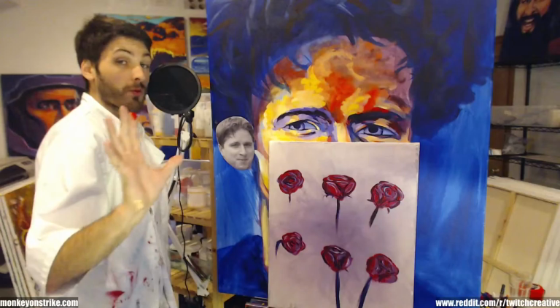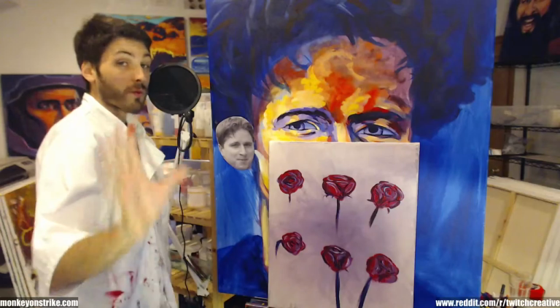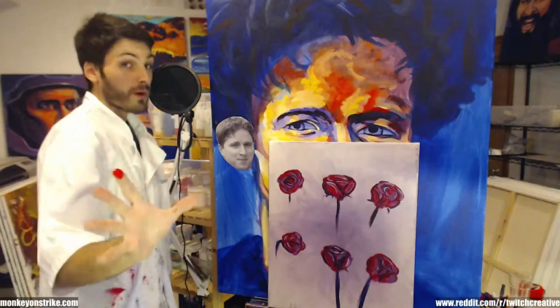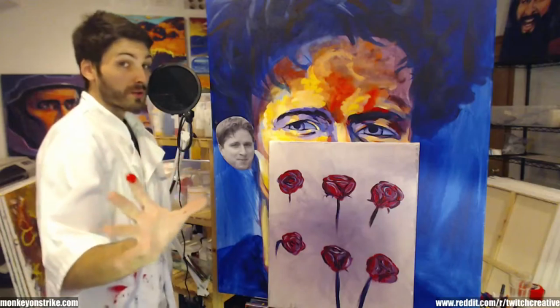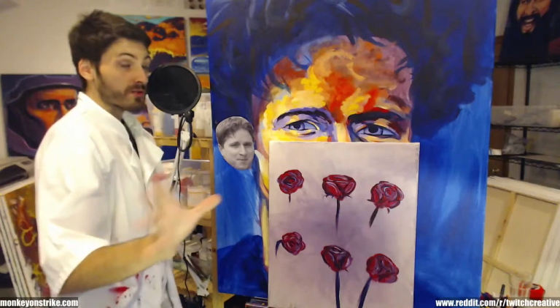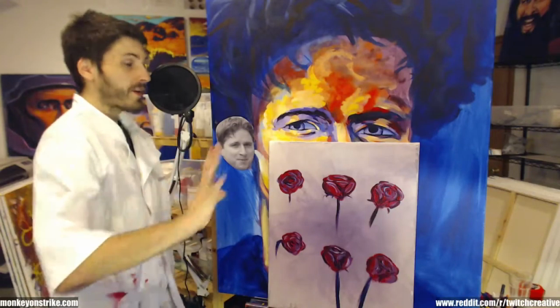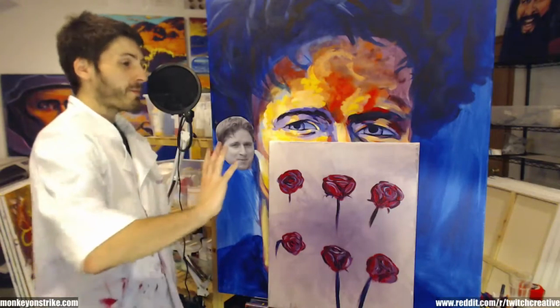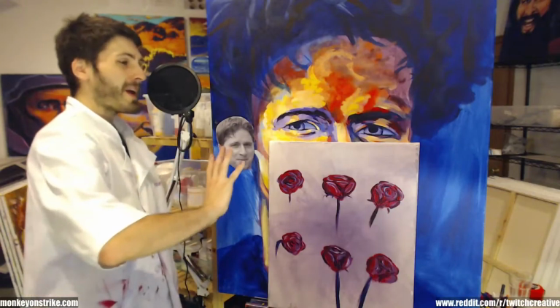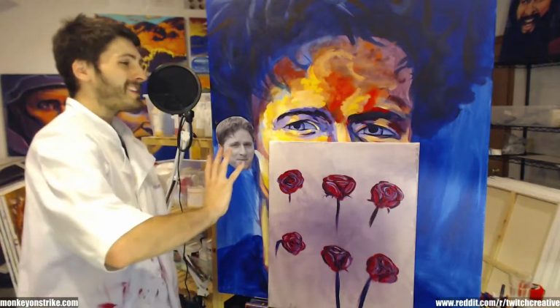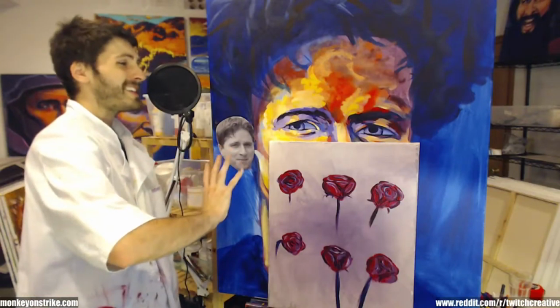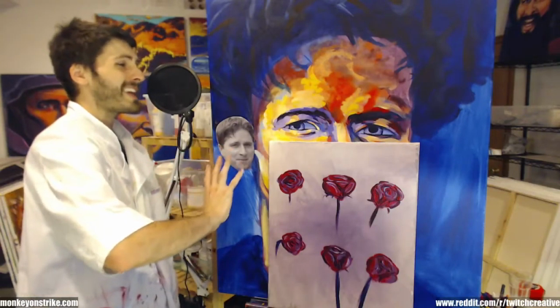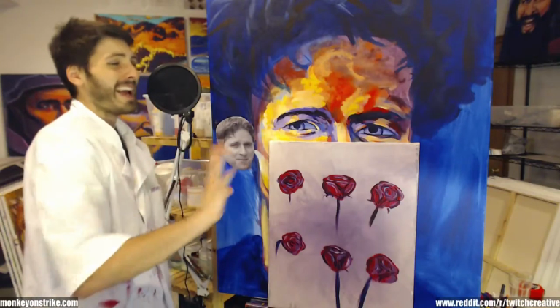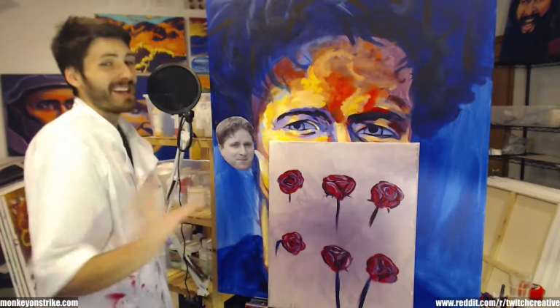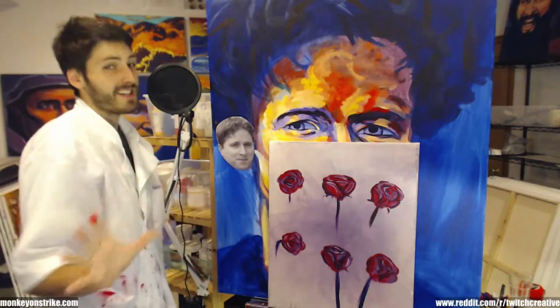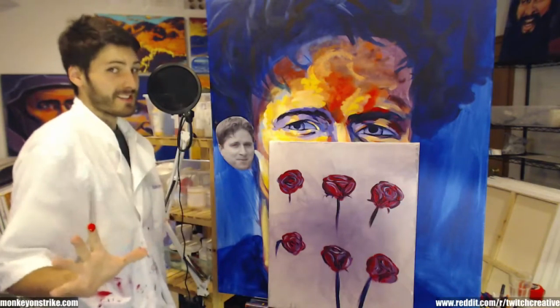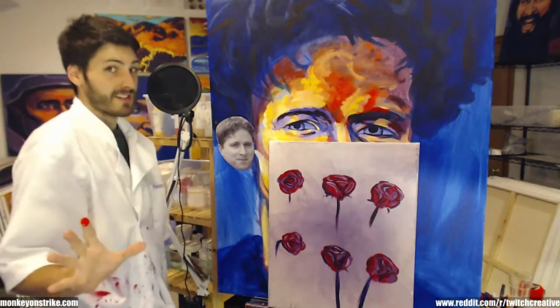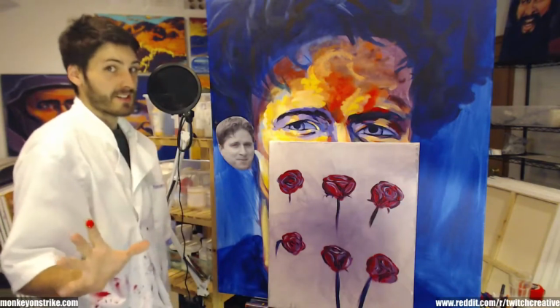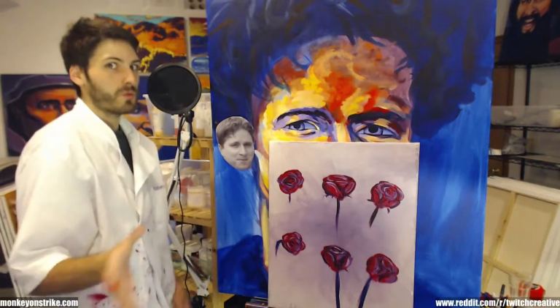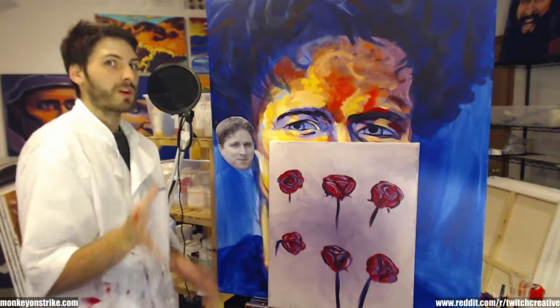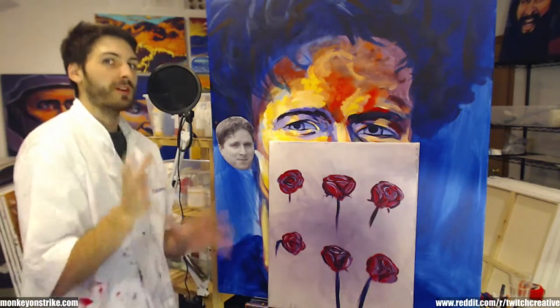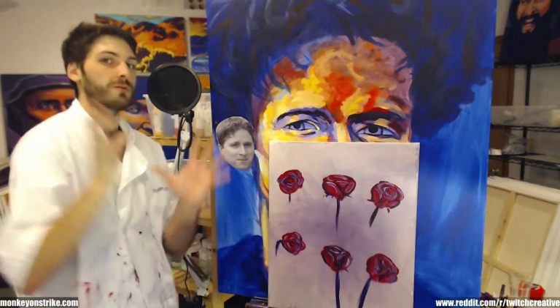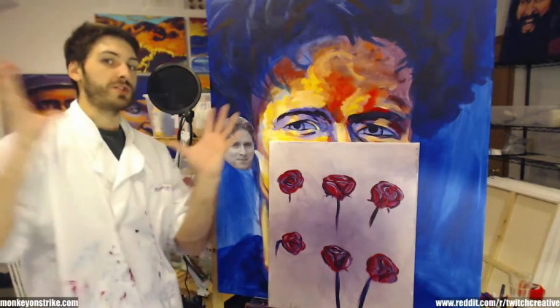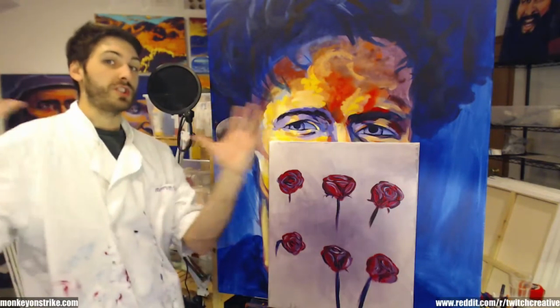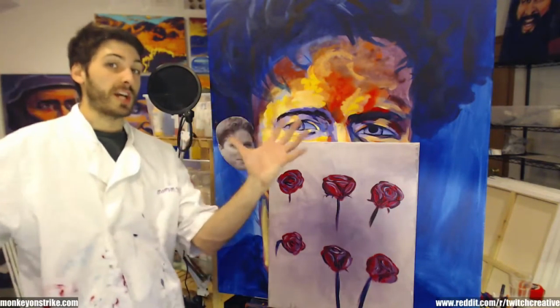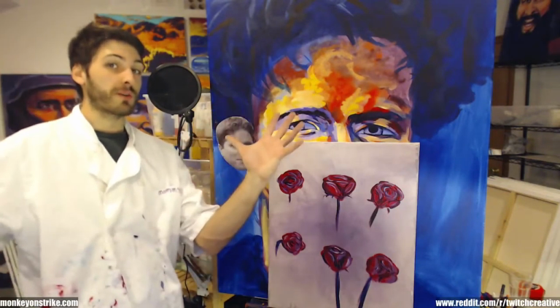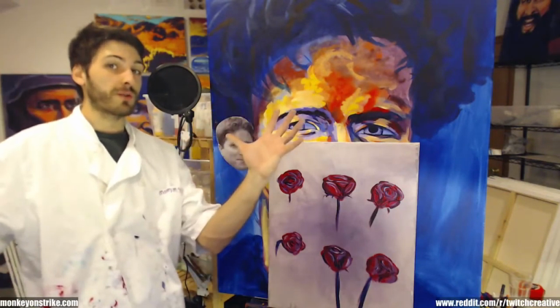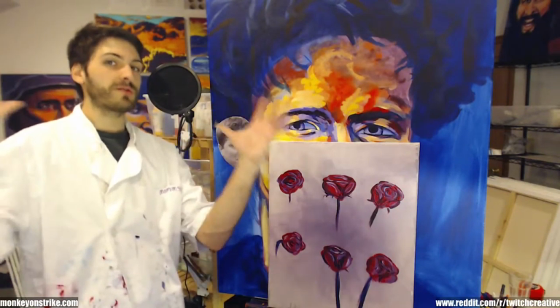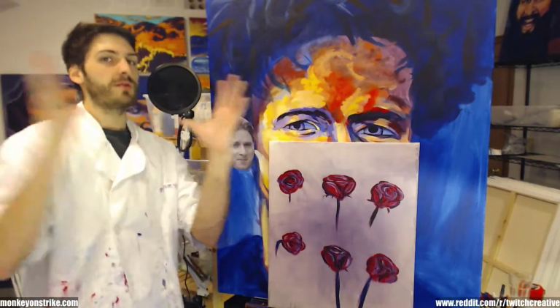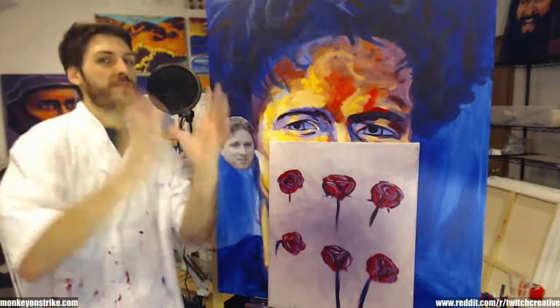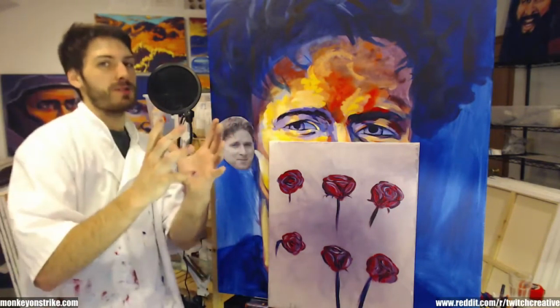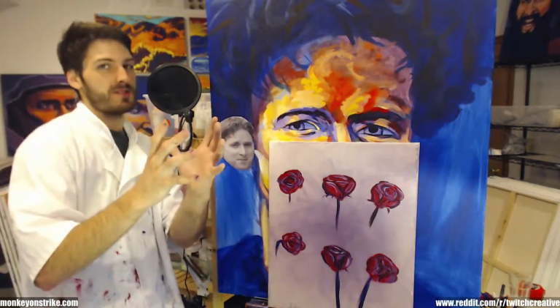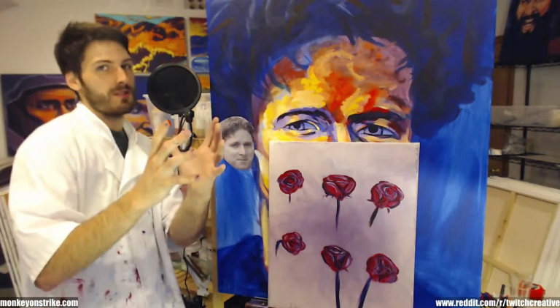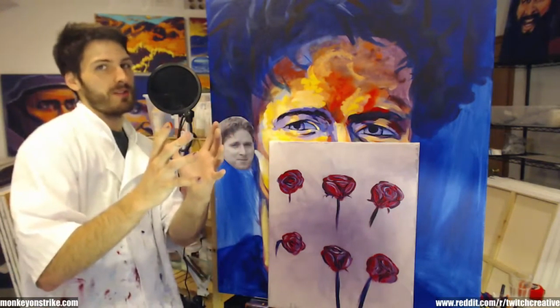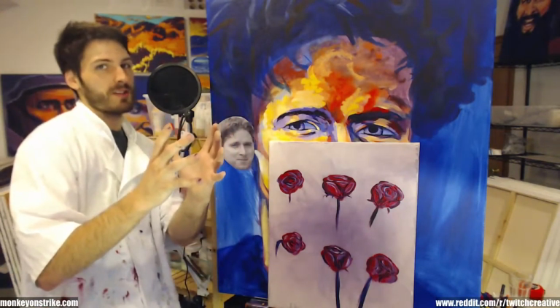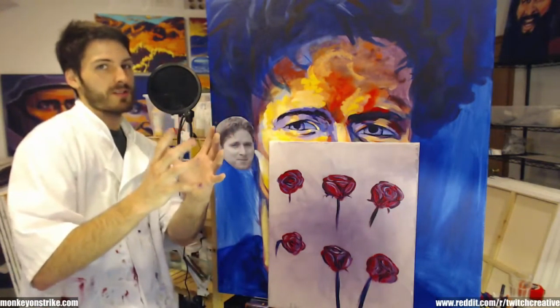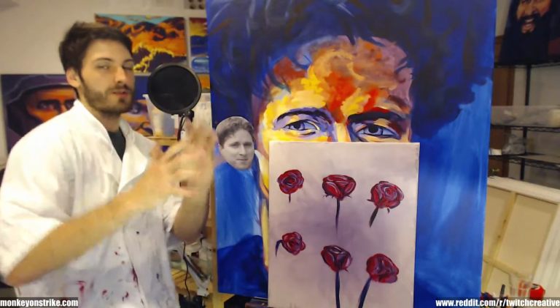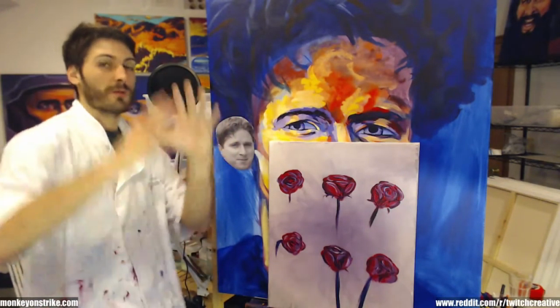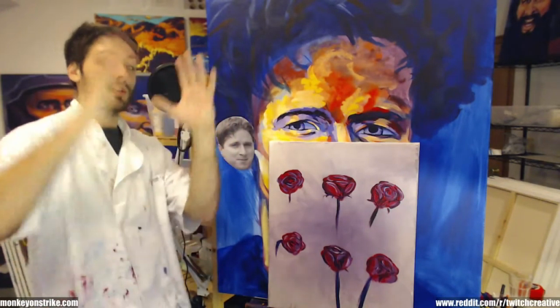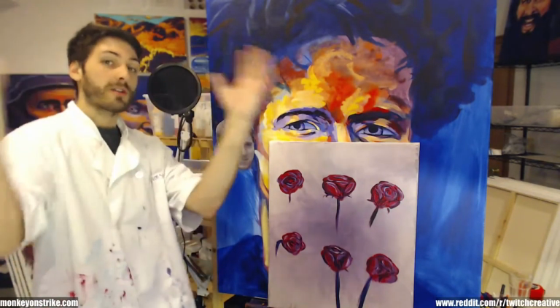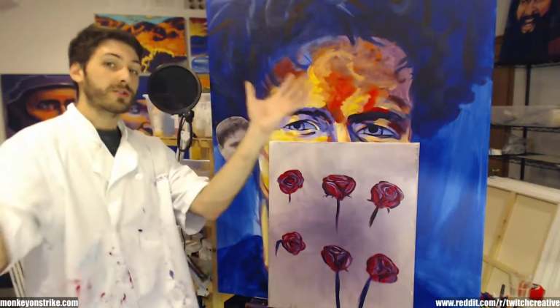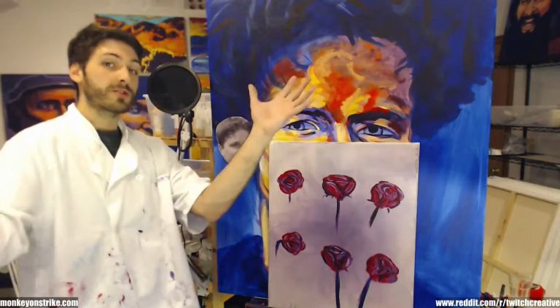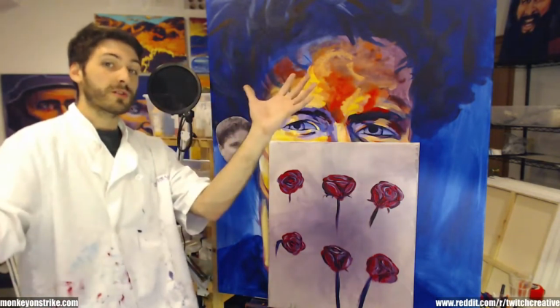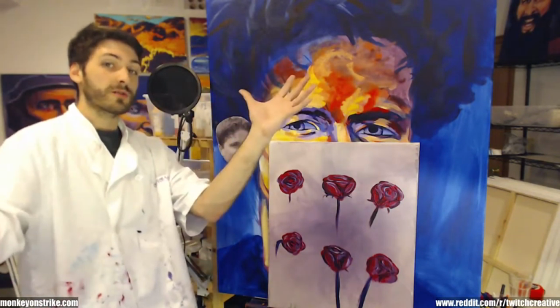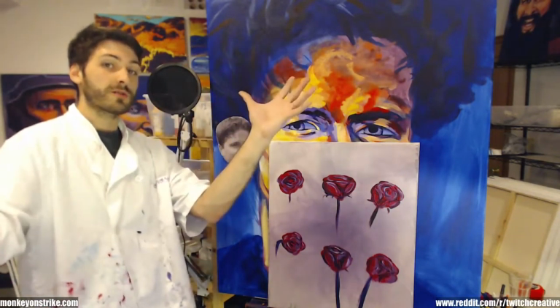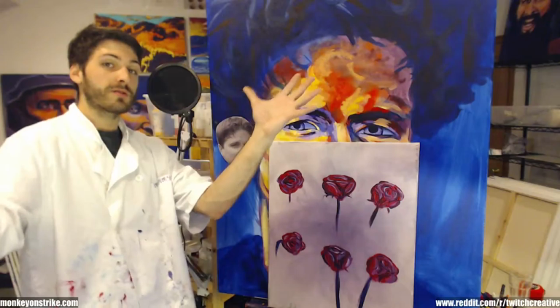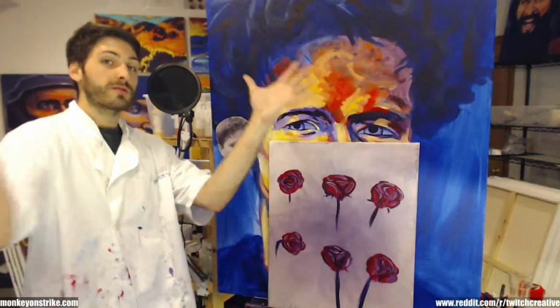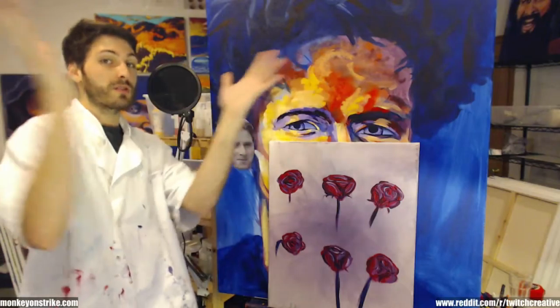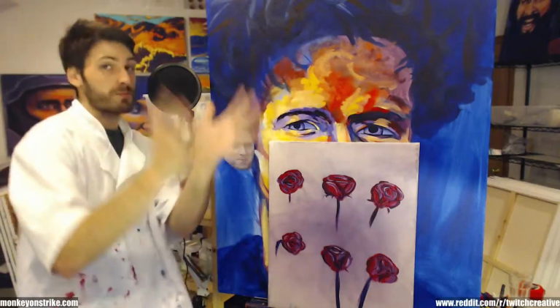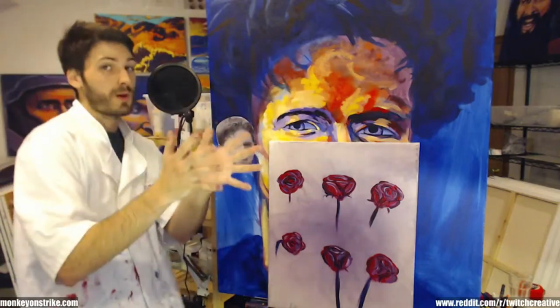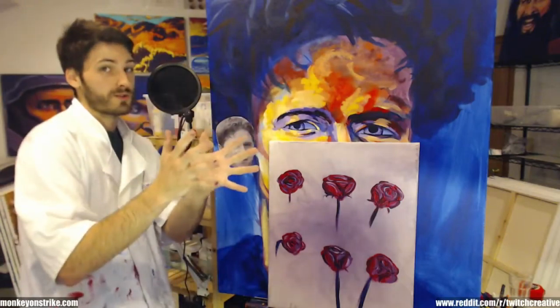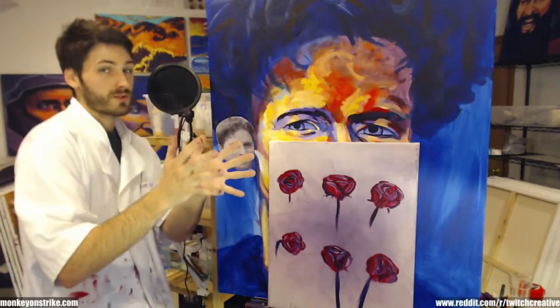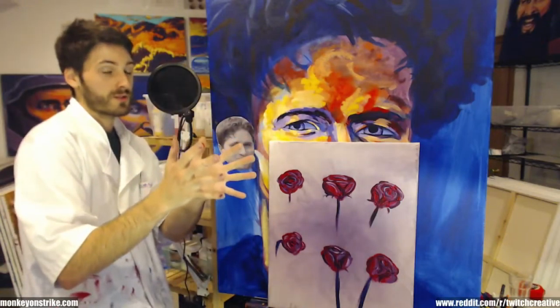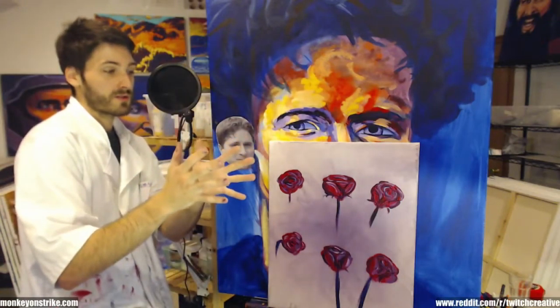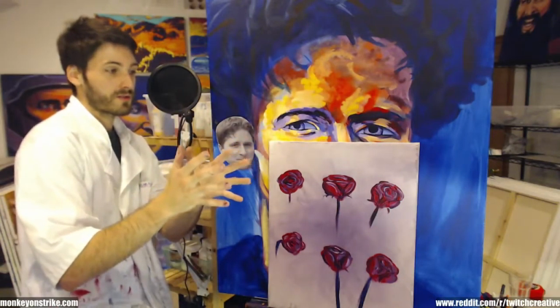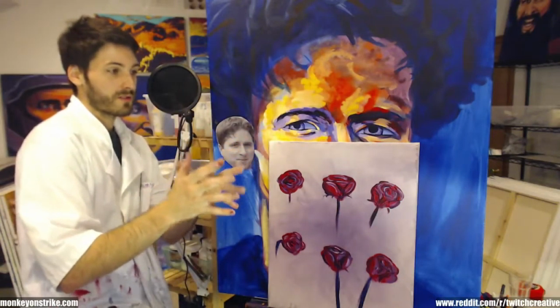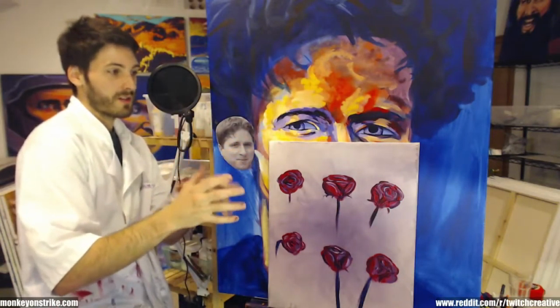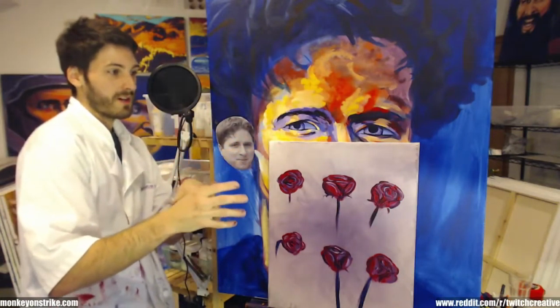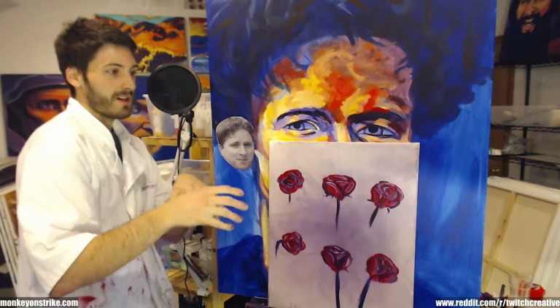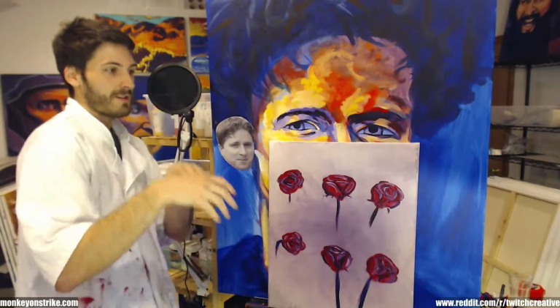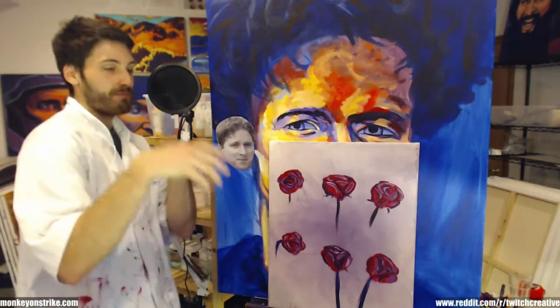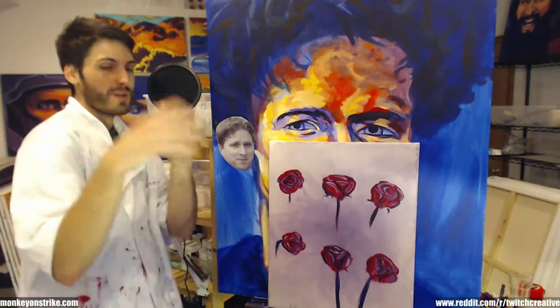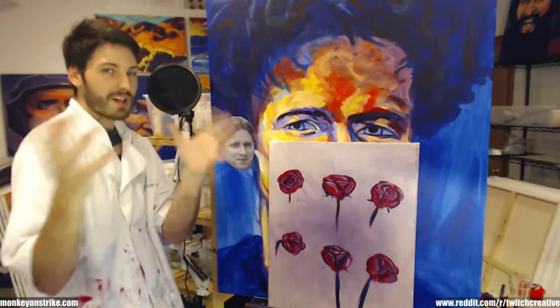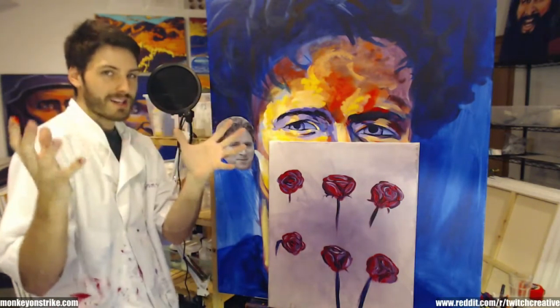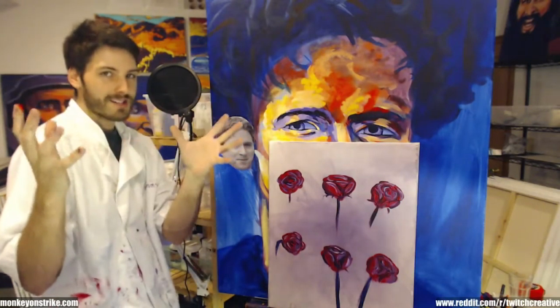When you're painting anything, you want to go general to specific — large strokes to small strokes, big idea to the little ideas.